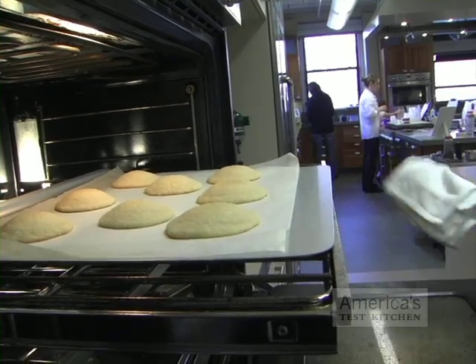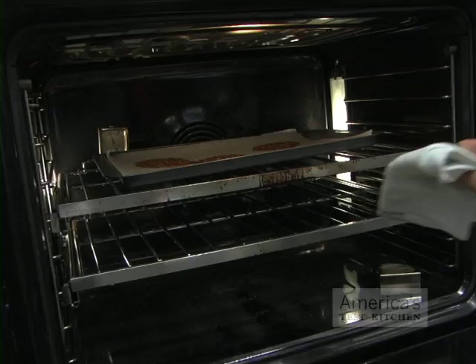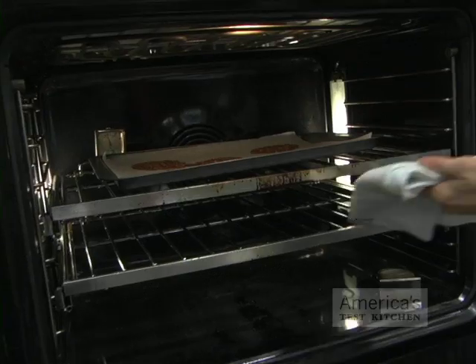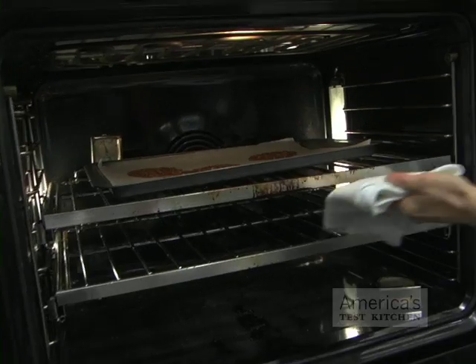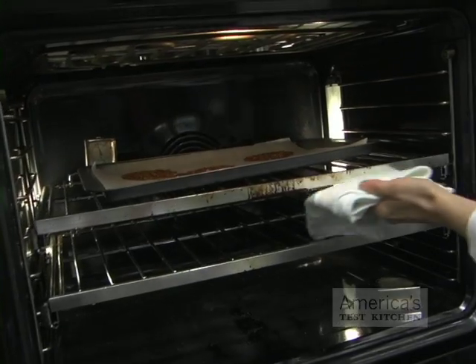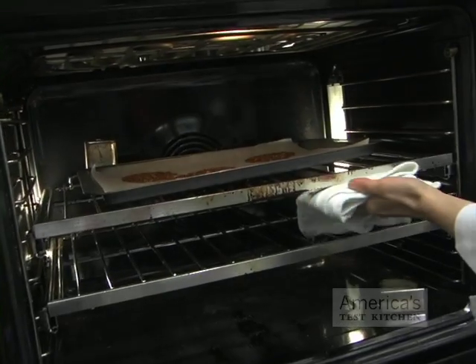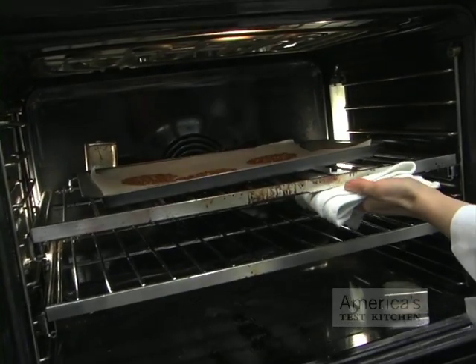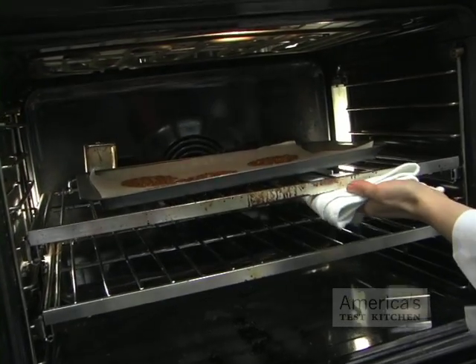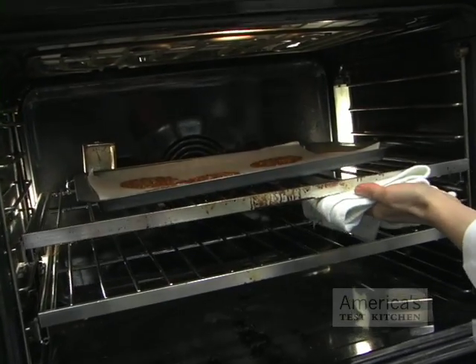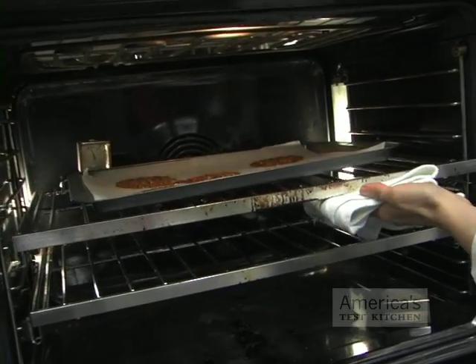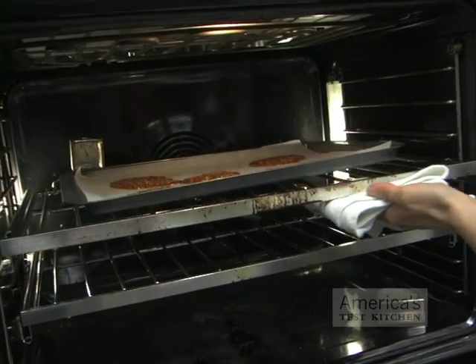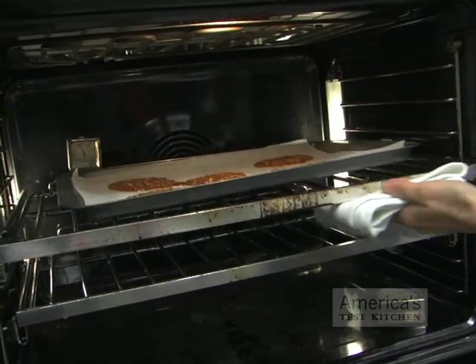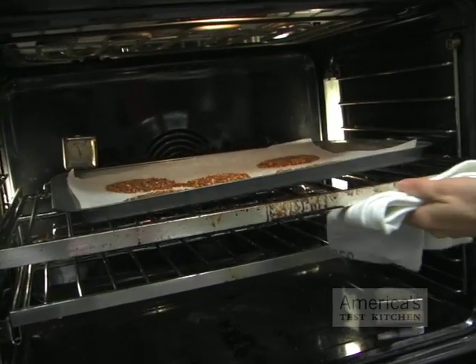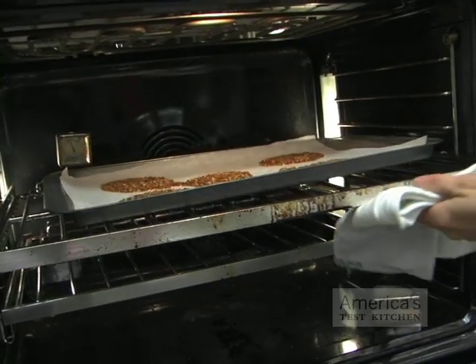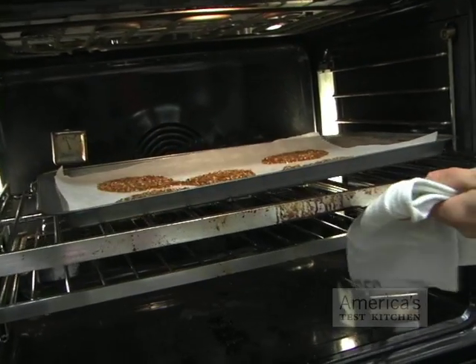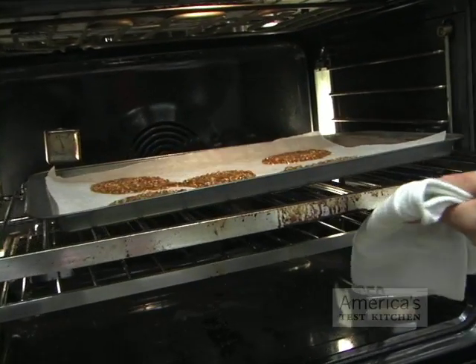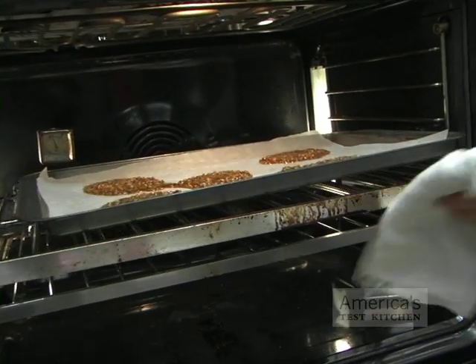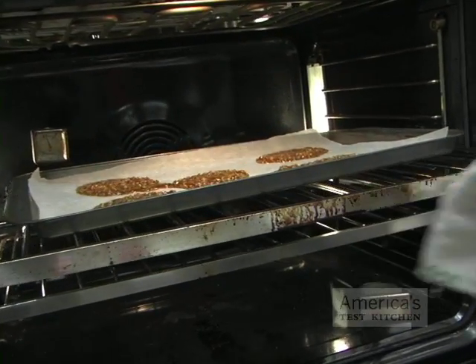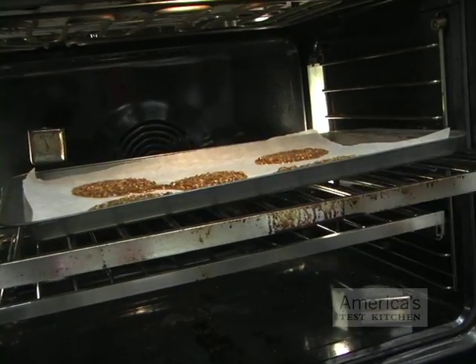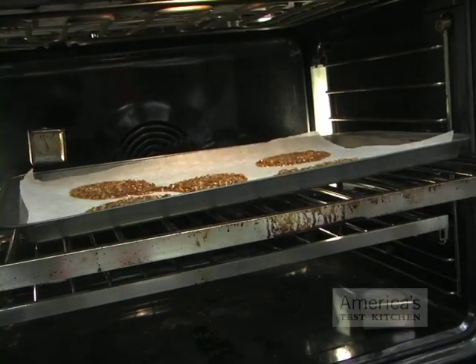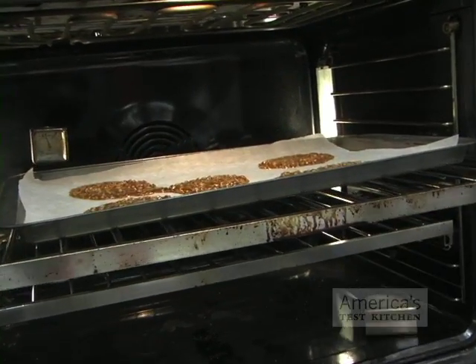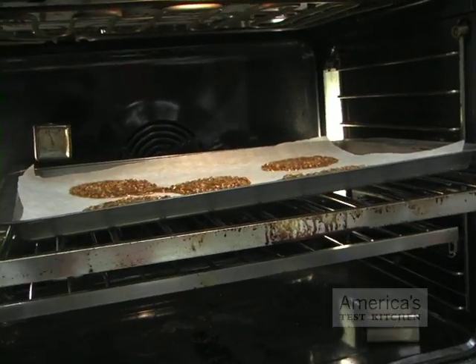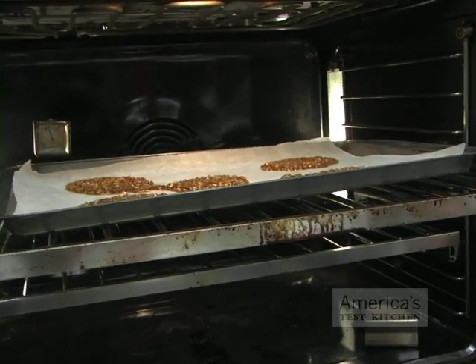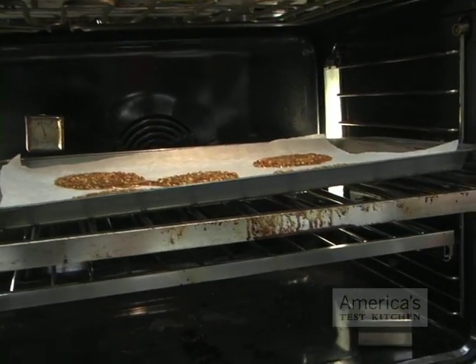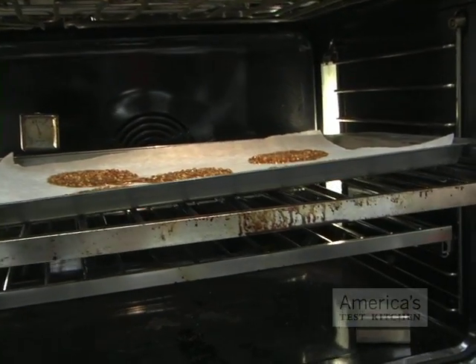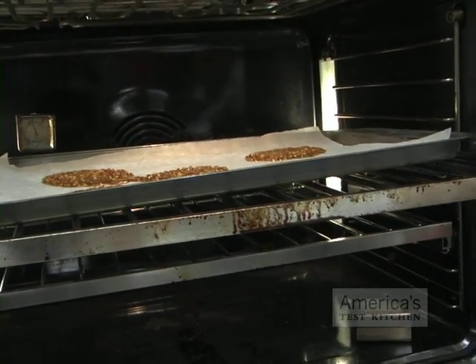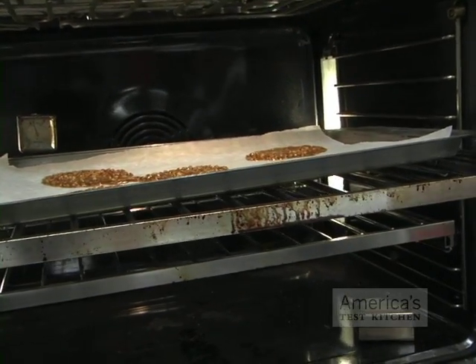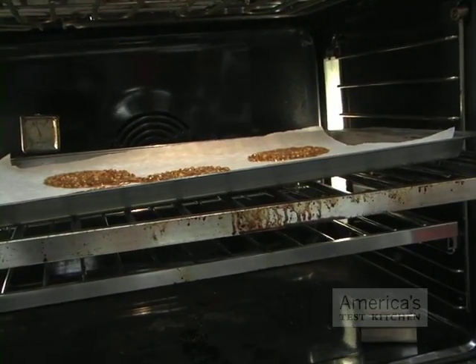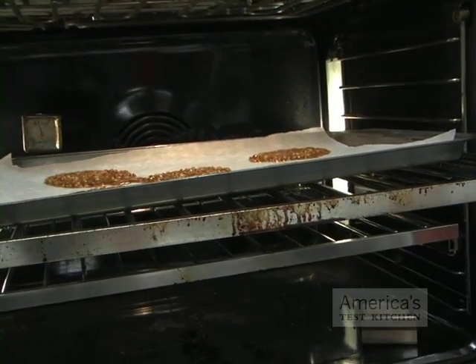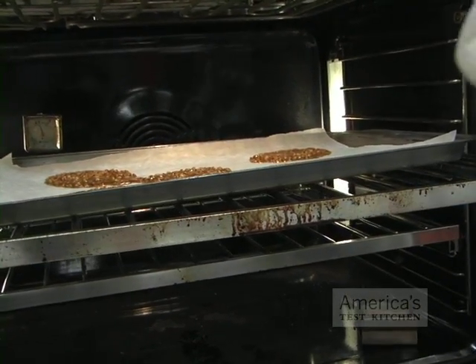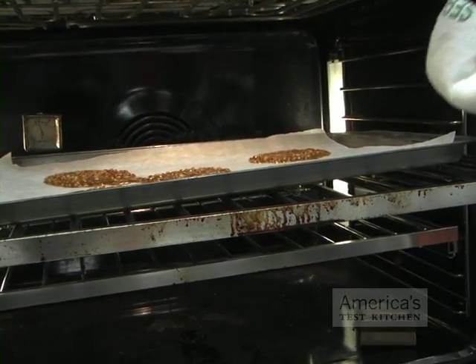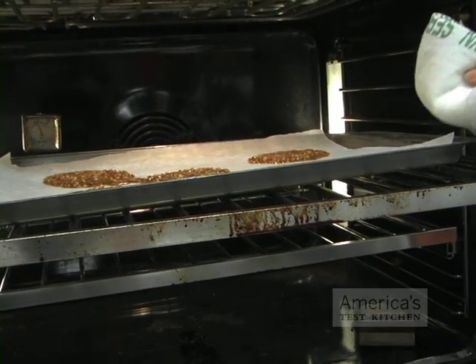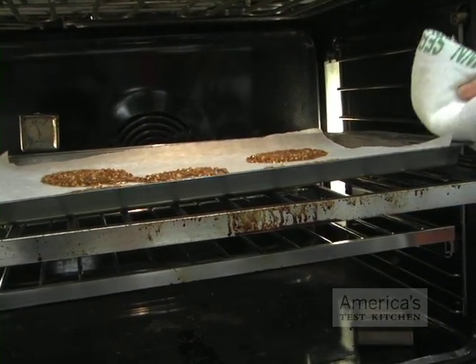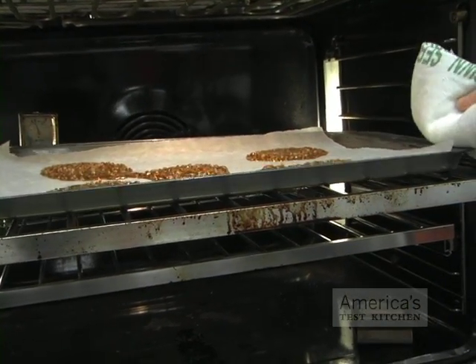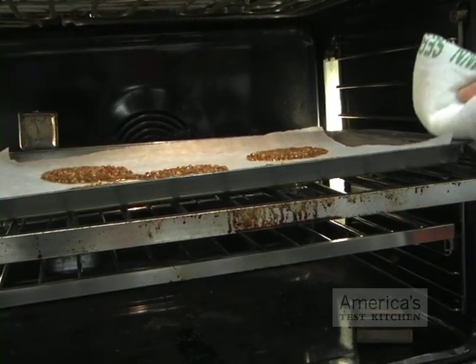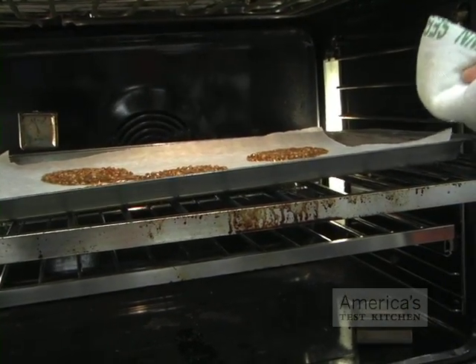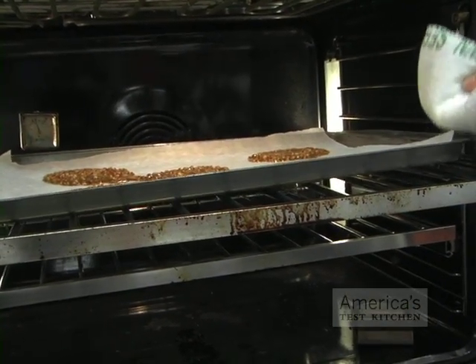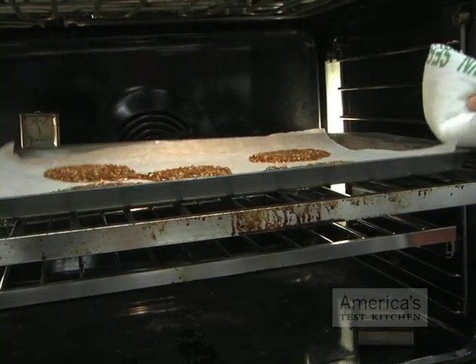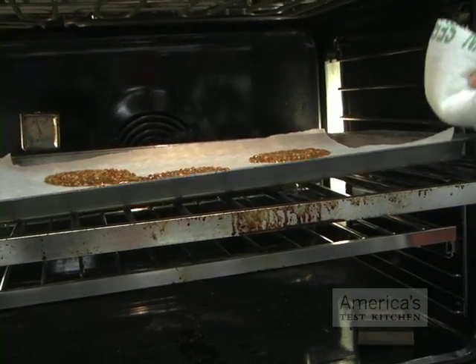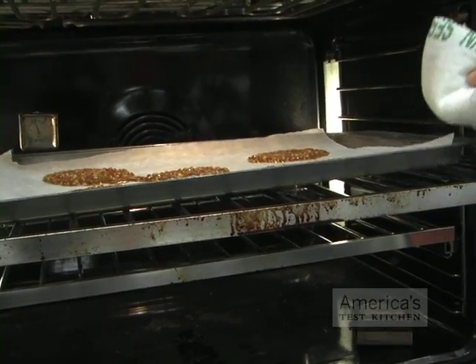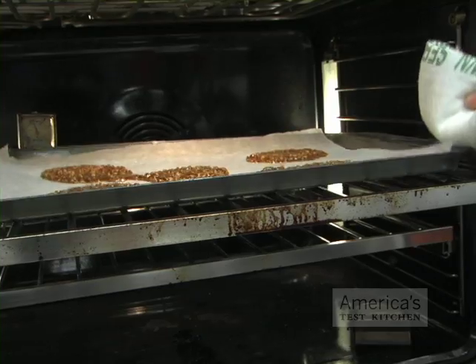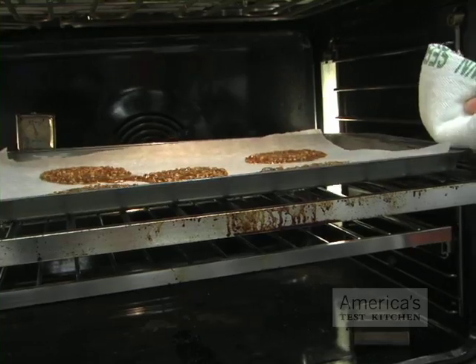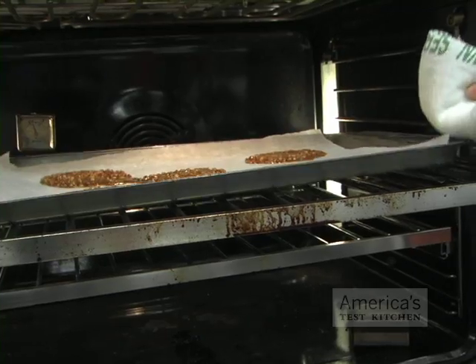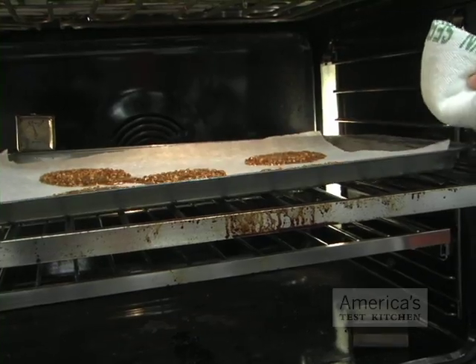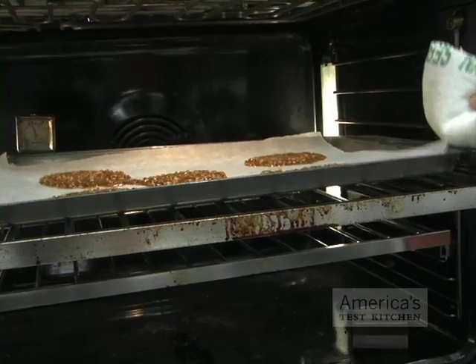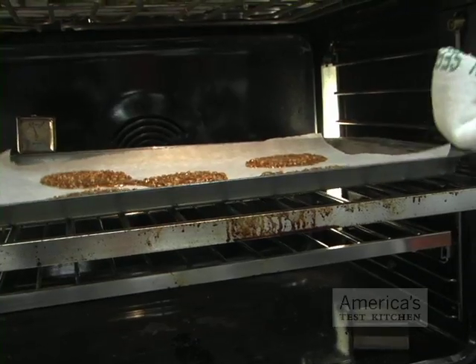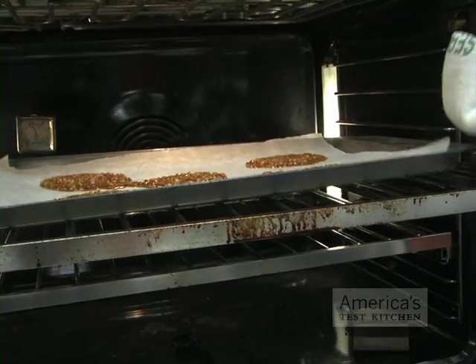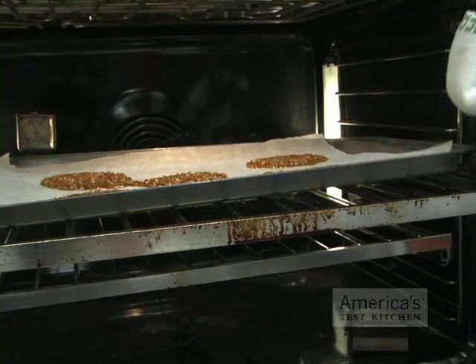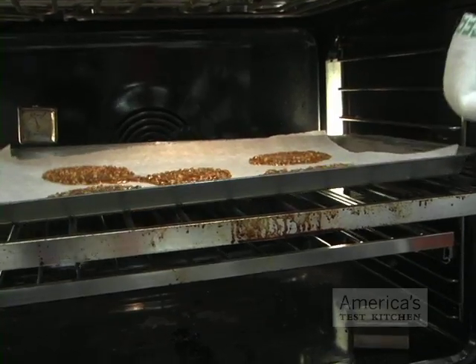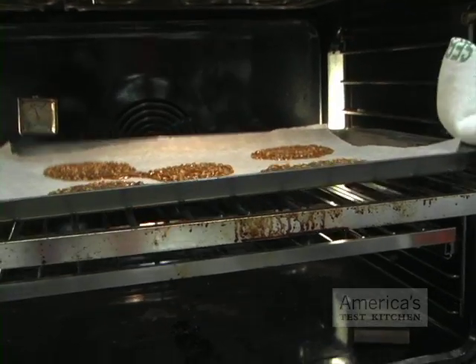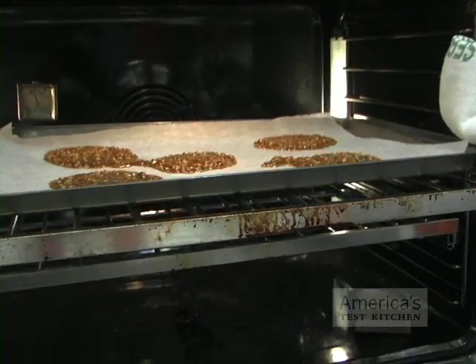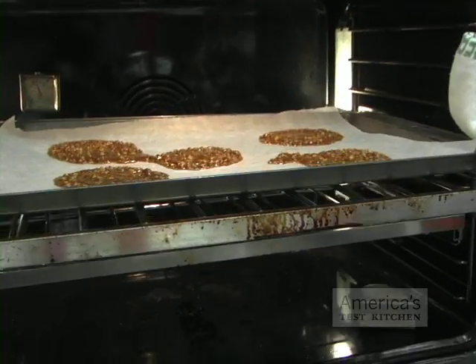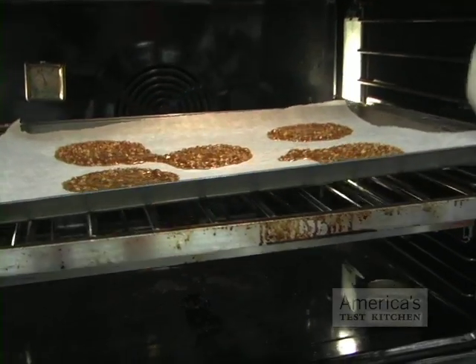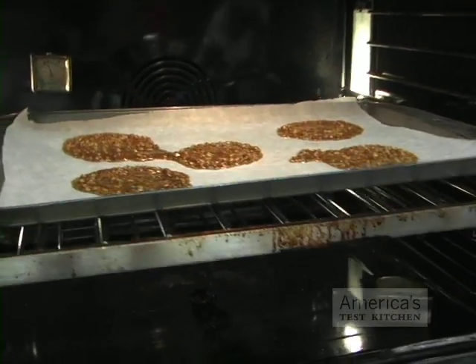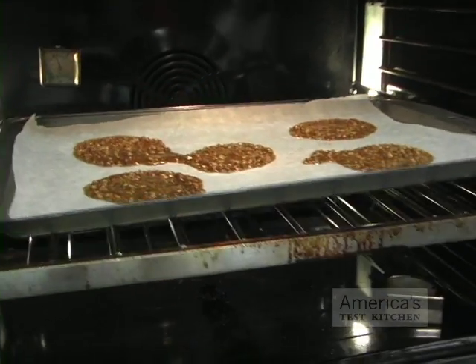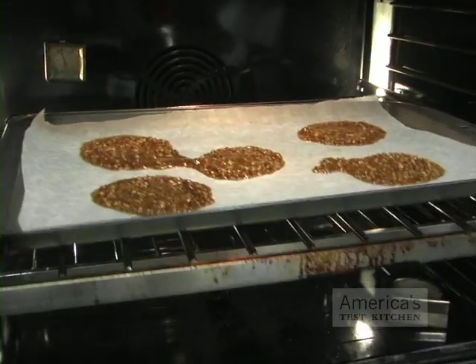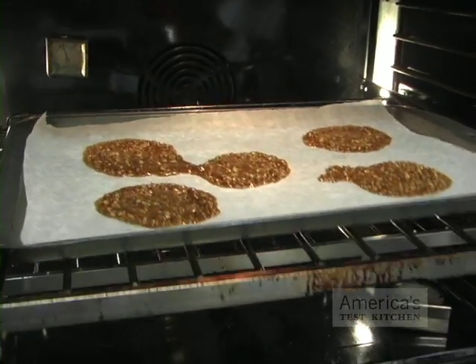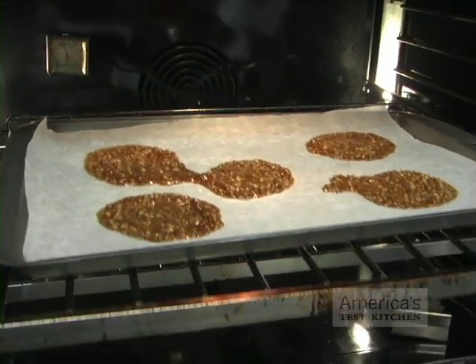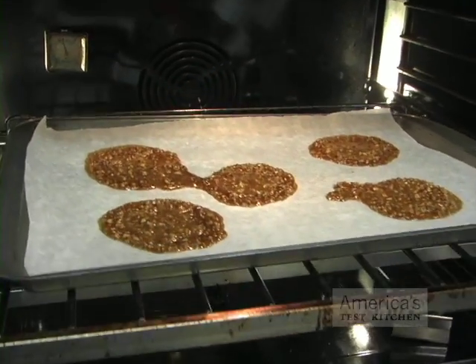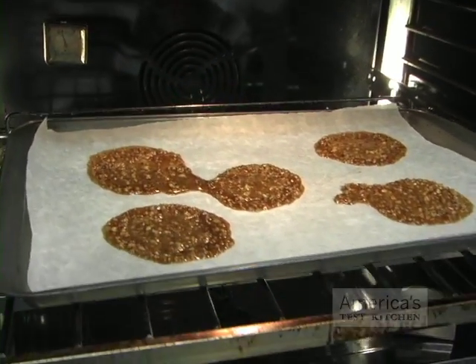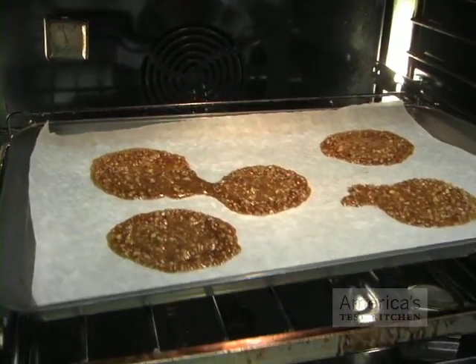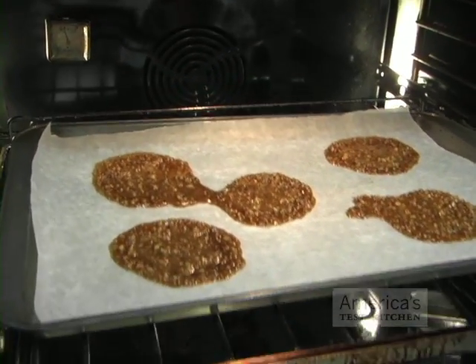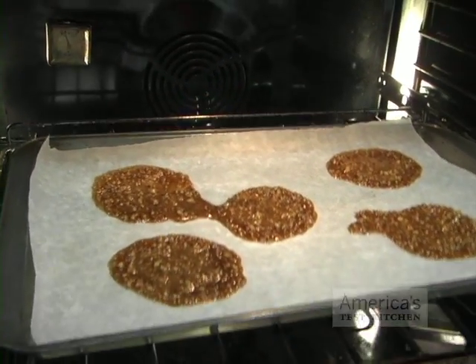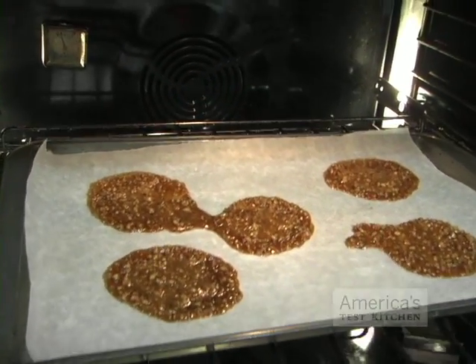Finally, thin cookie sheets have a tendency to bend and warp during baking, which can cause delicate cookies to break or cause uneven spreading.